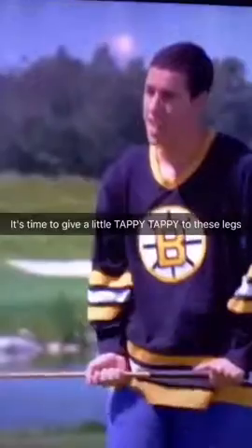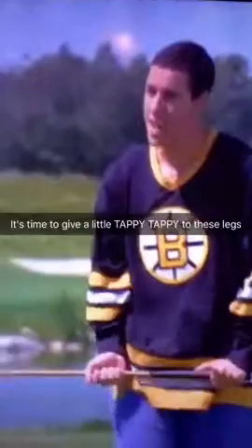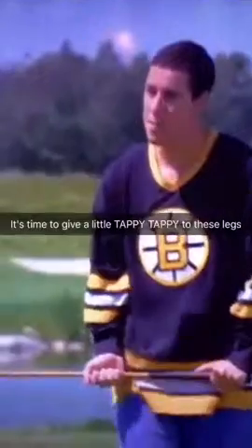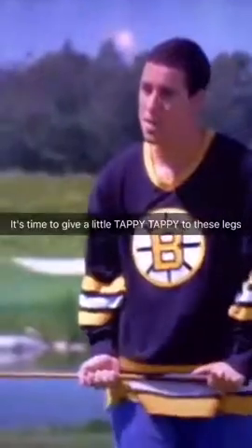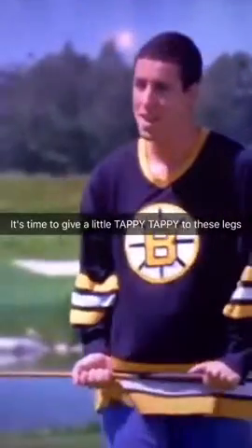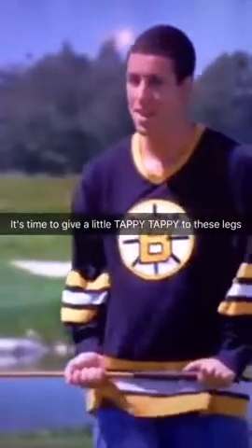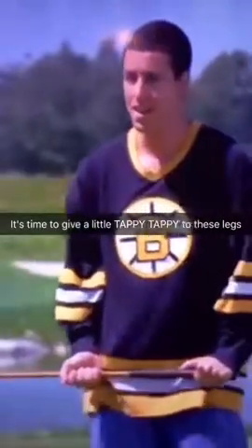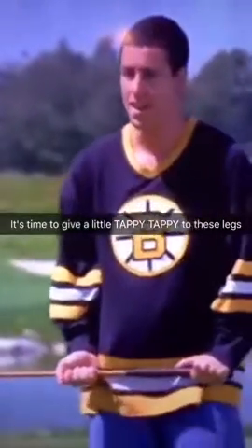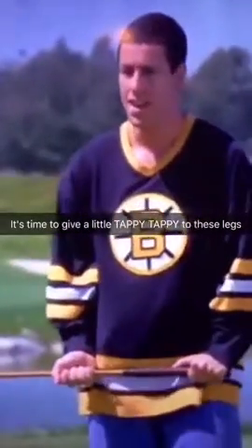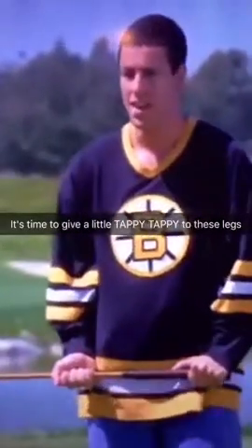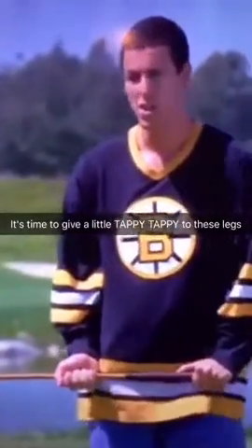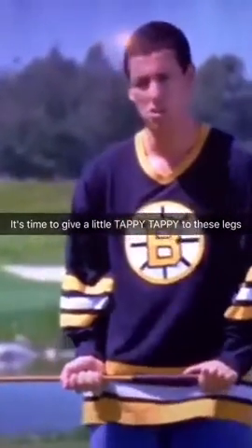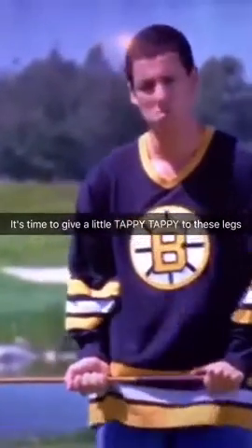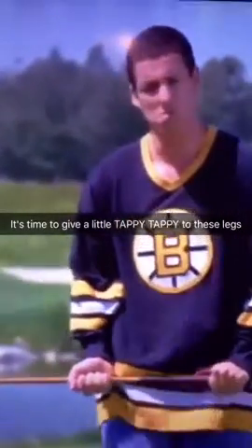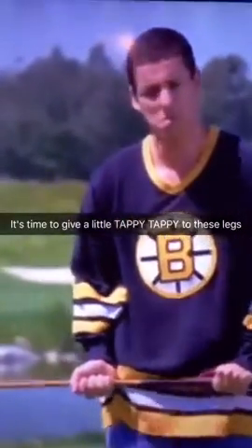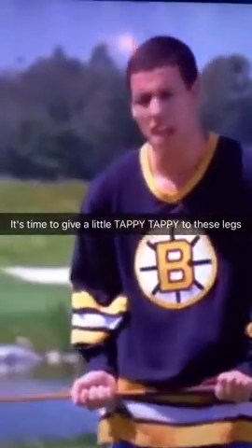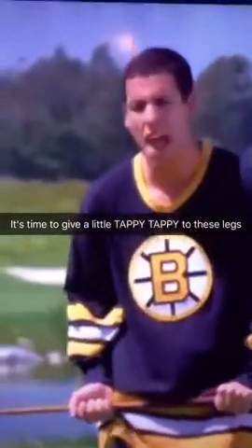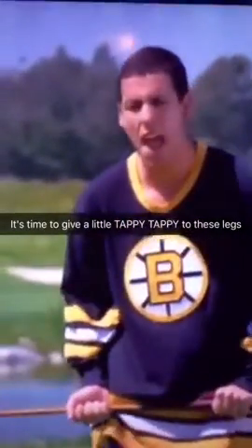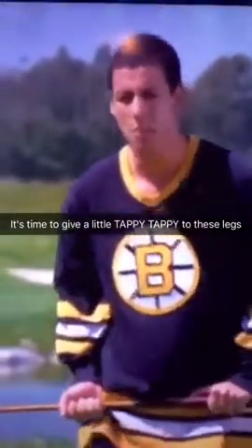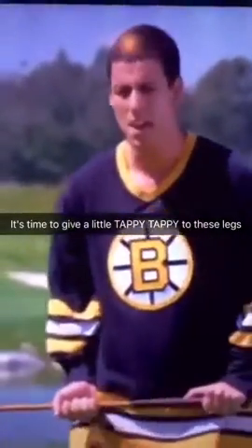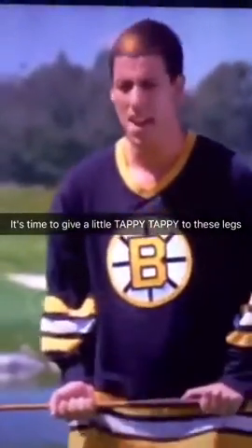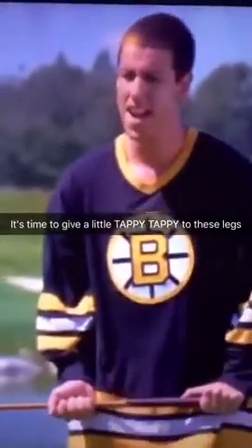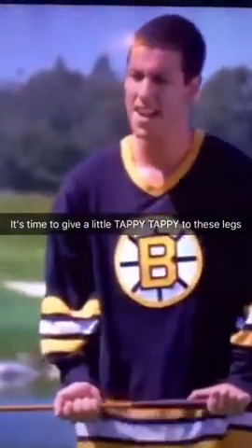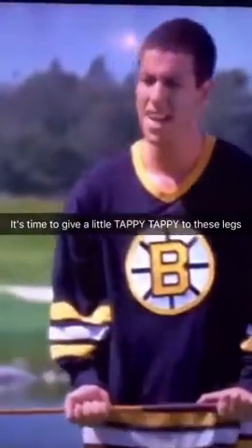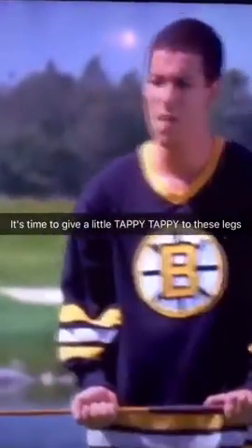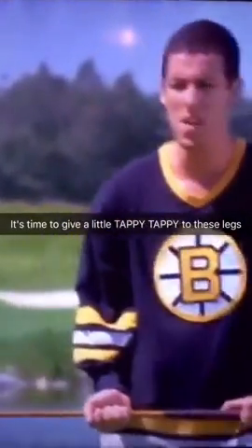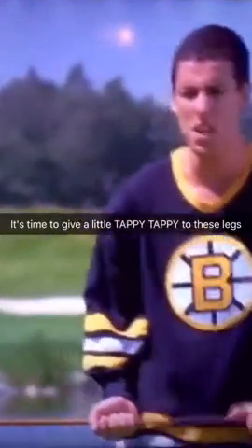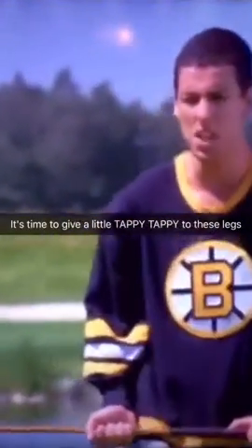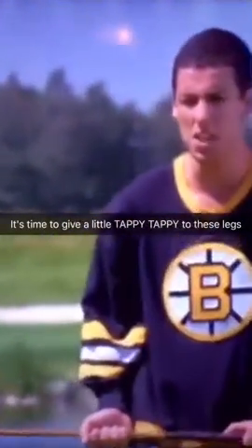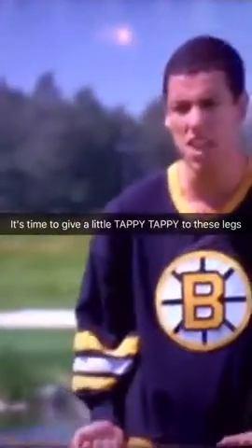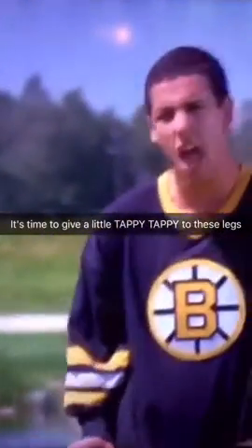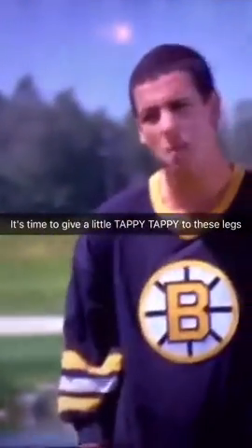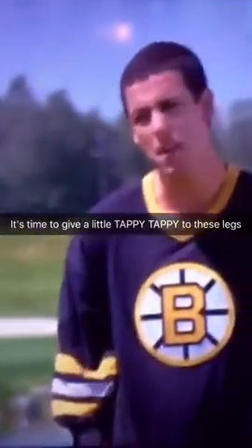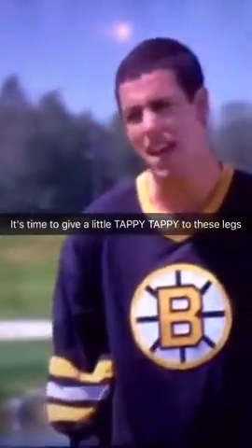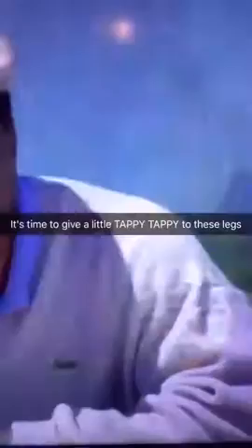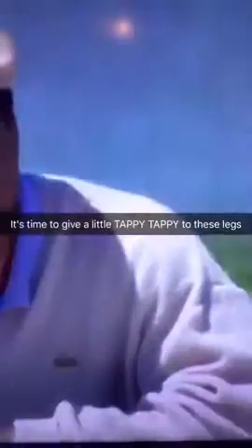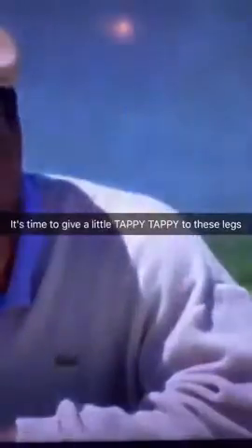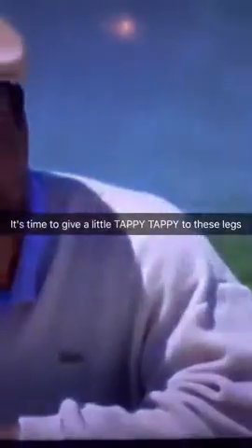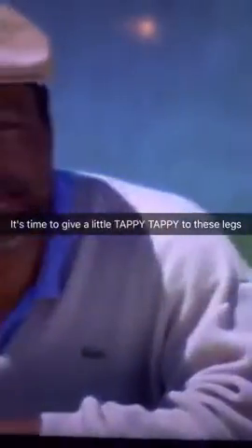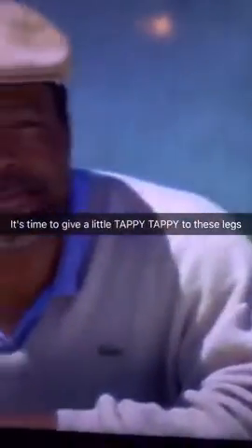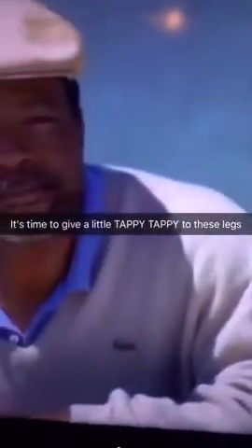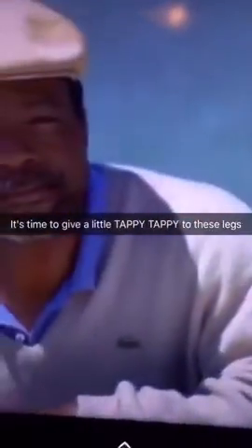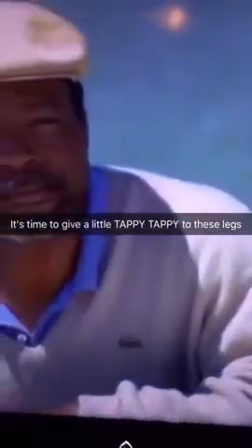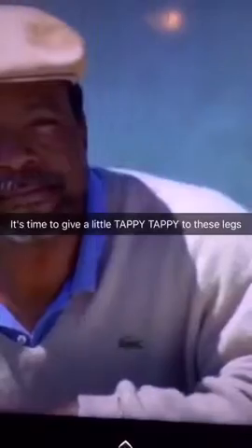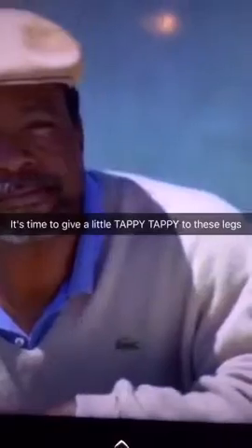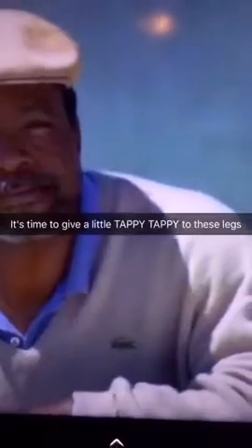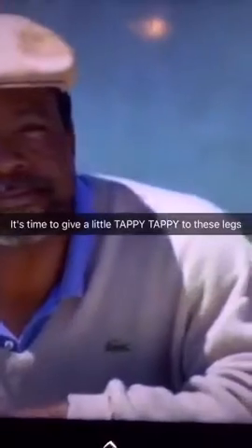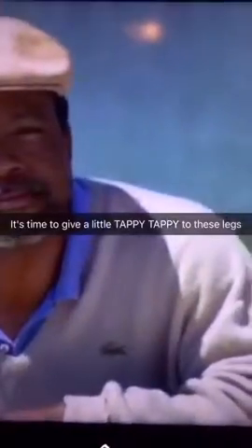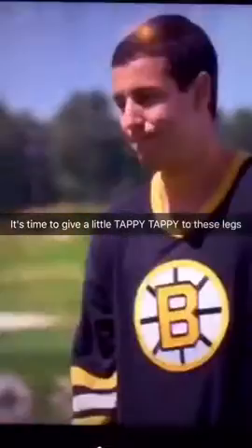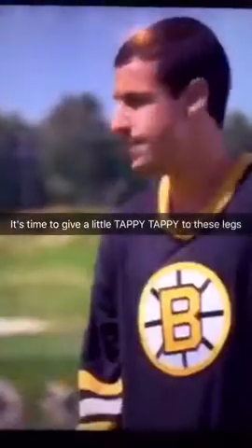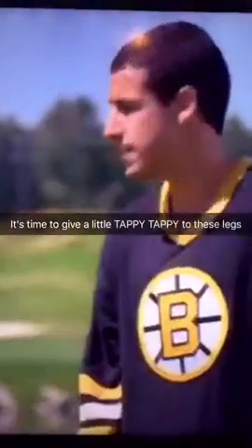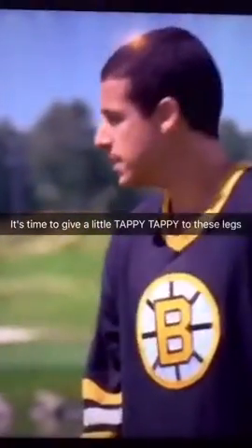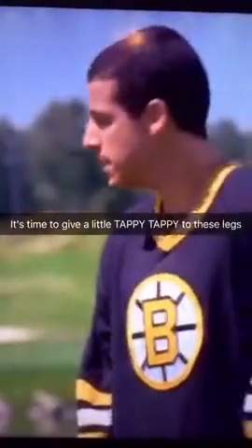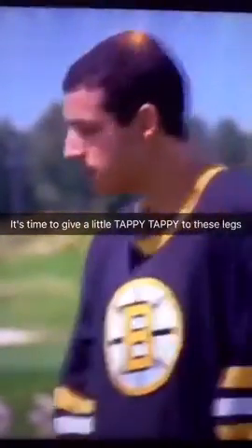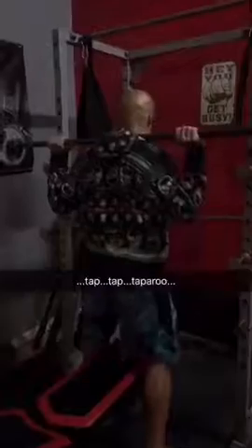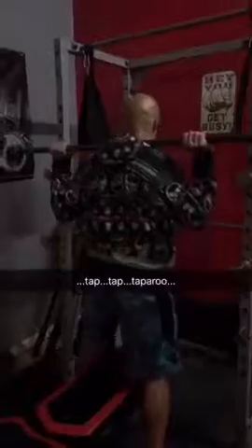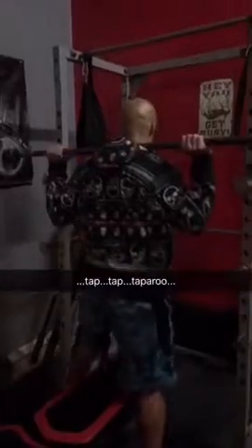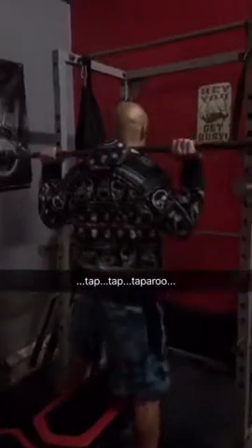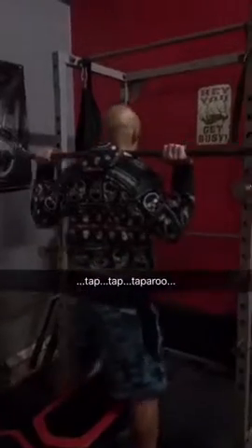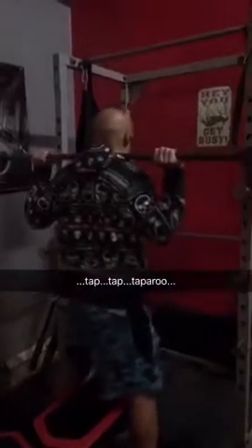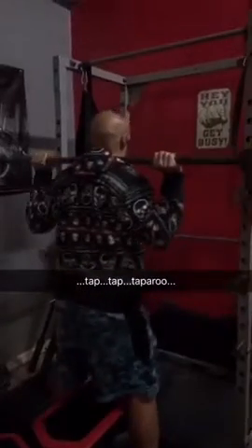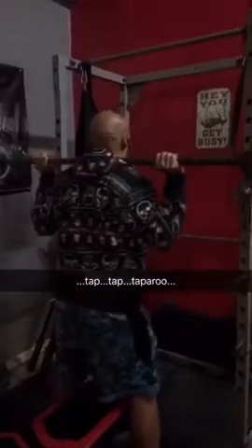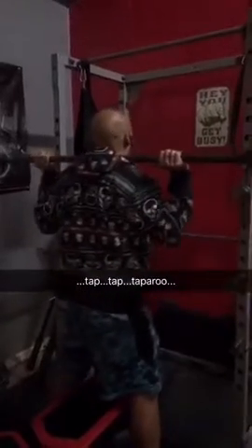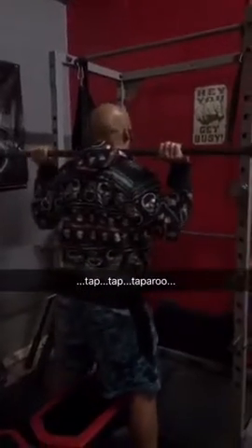Just tap it in. Just tap it in. Give it a little tappy. Give it a little tappy.